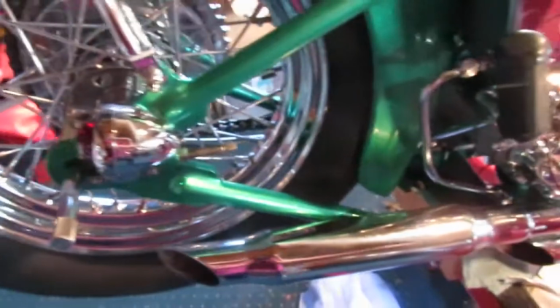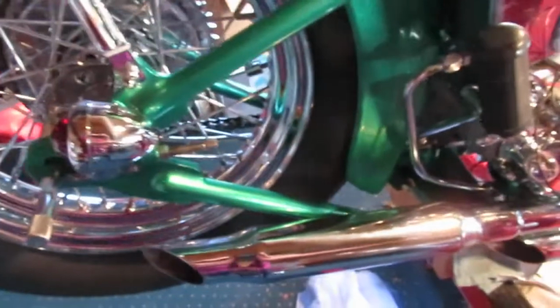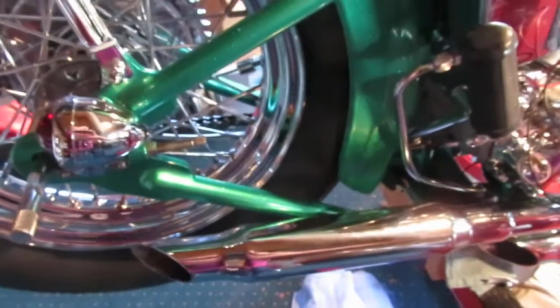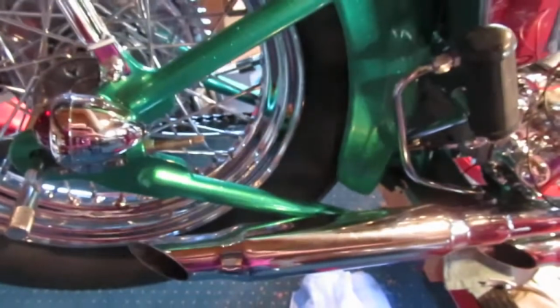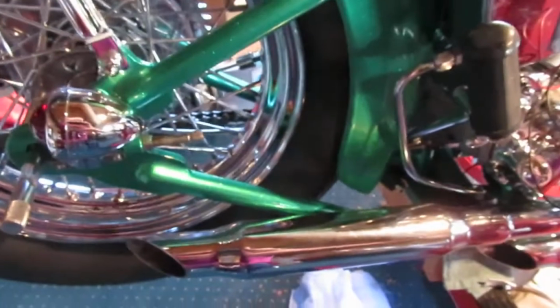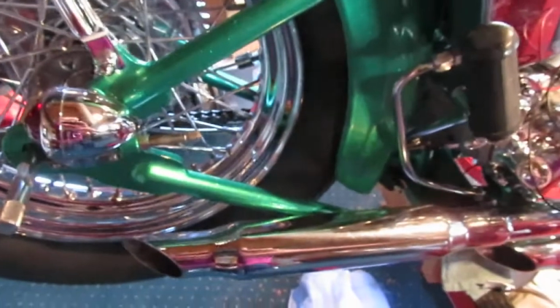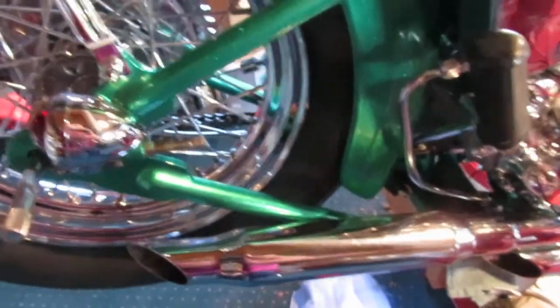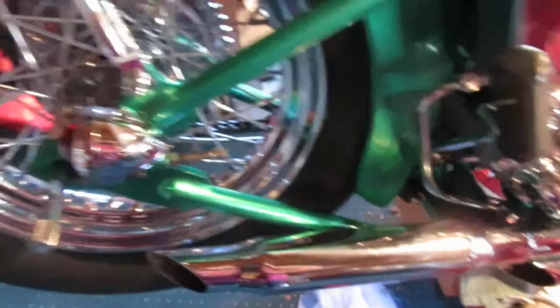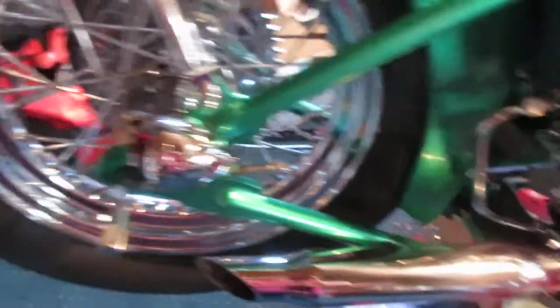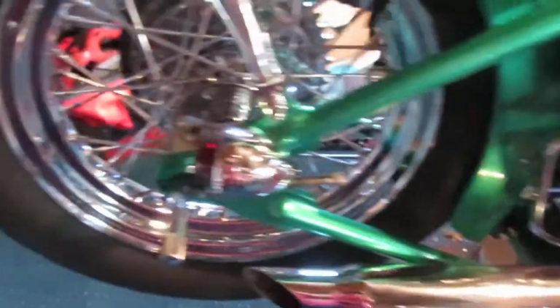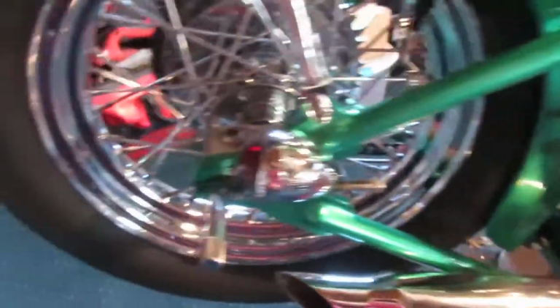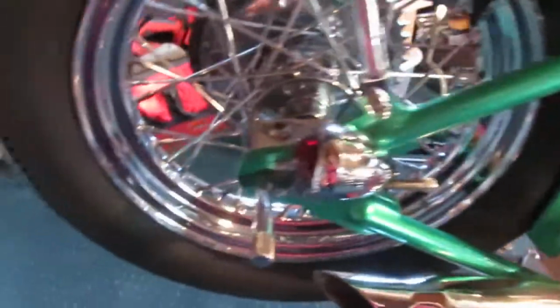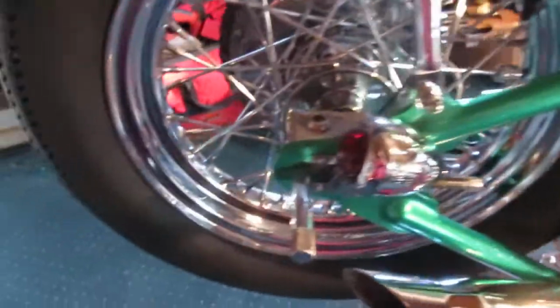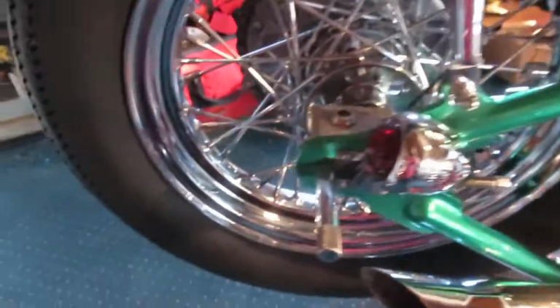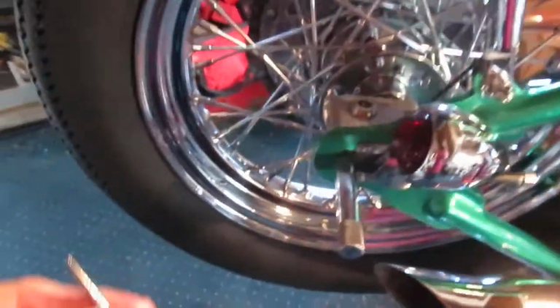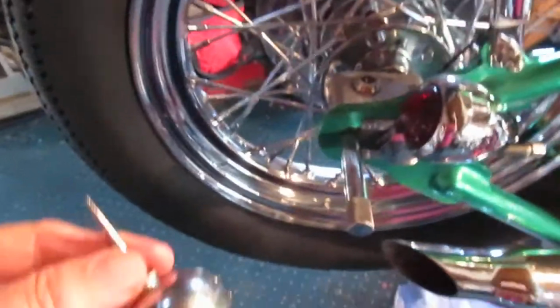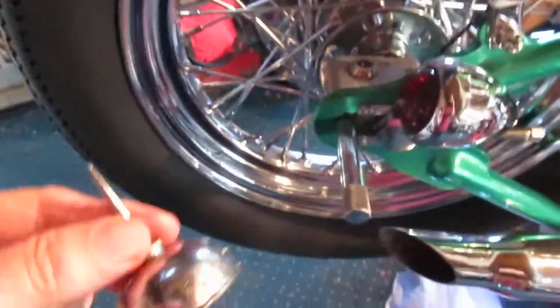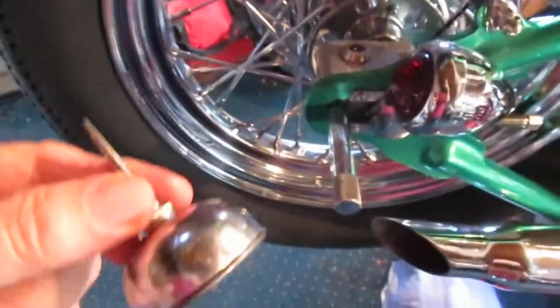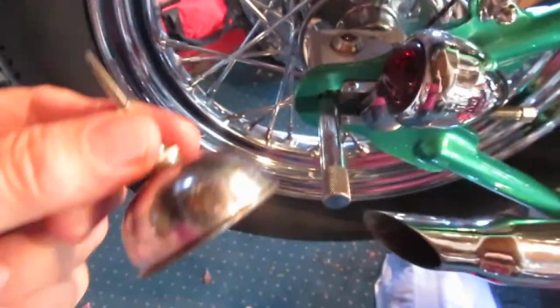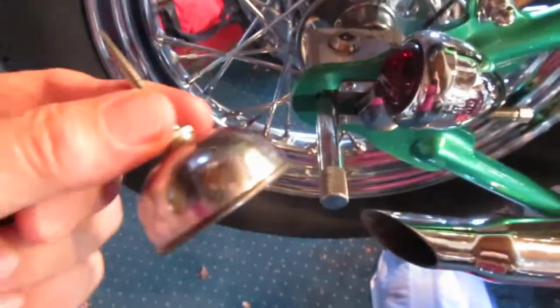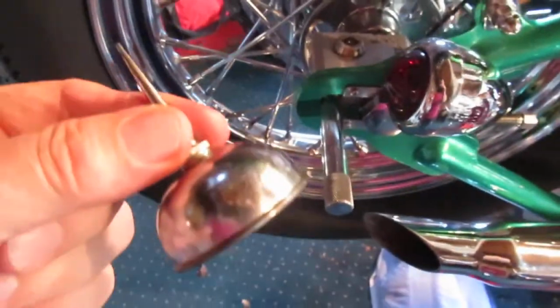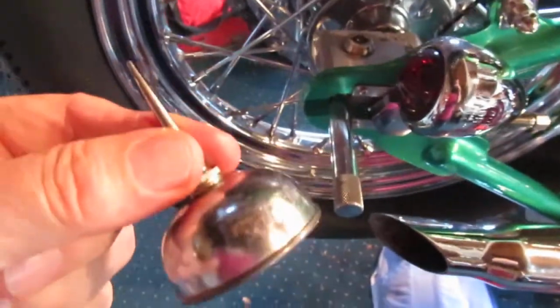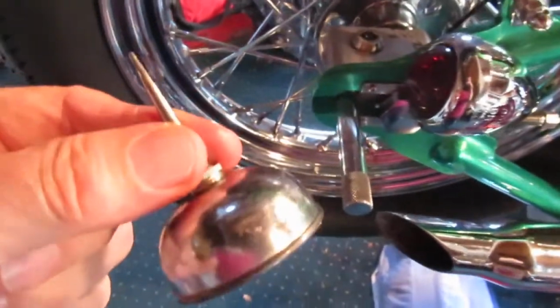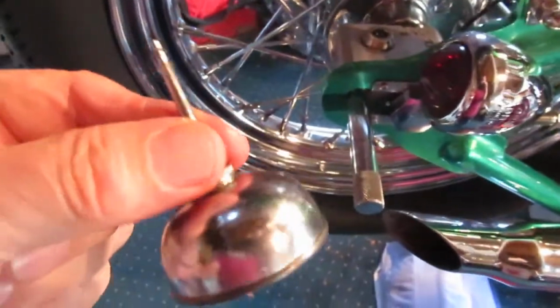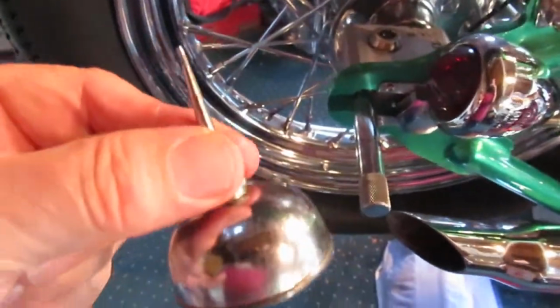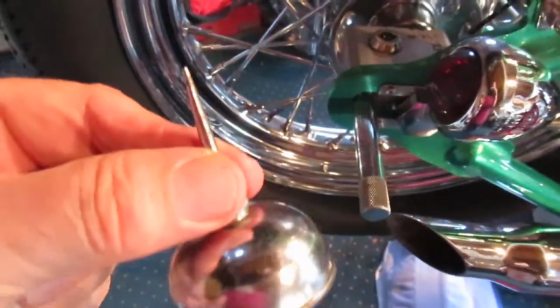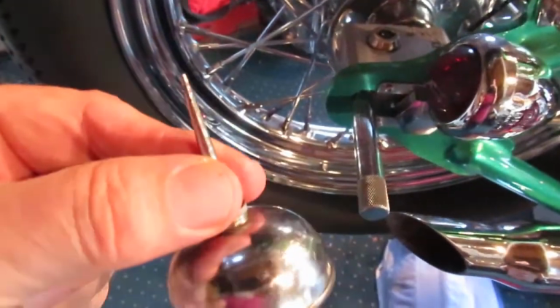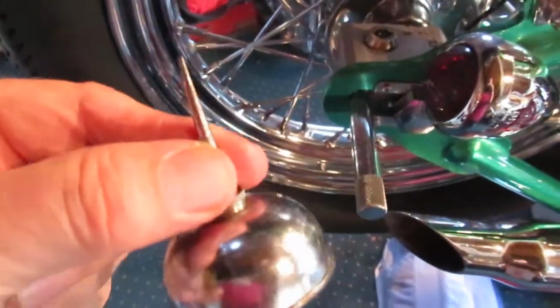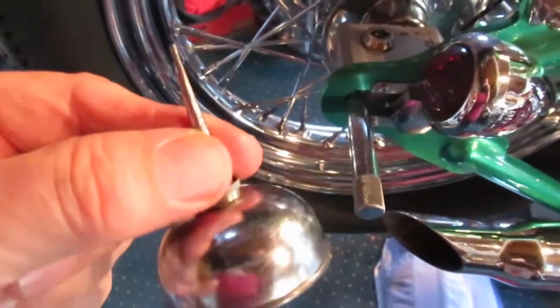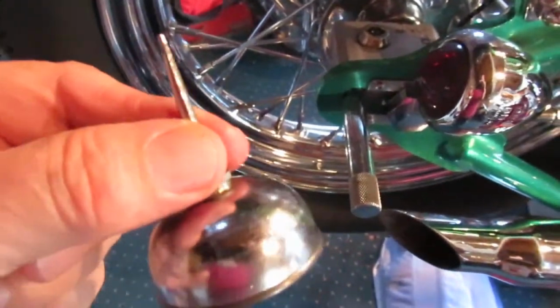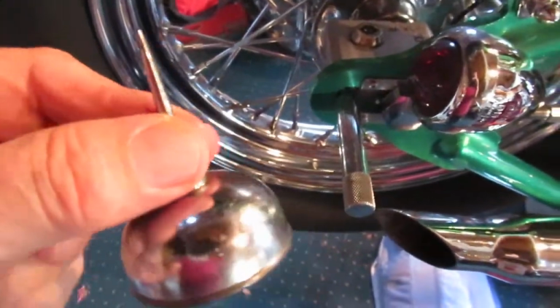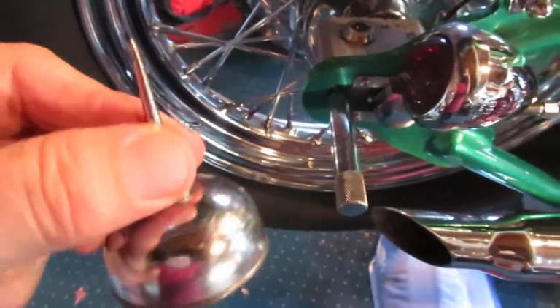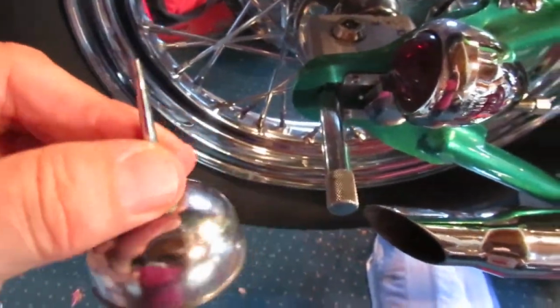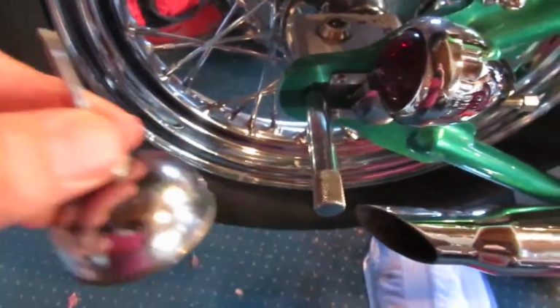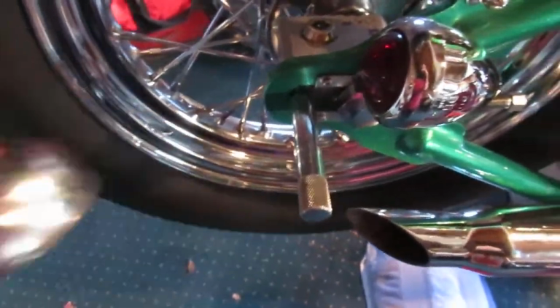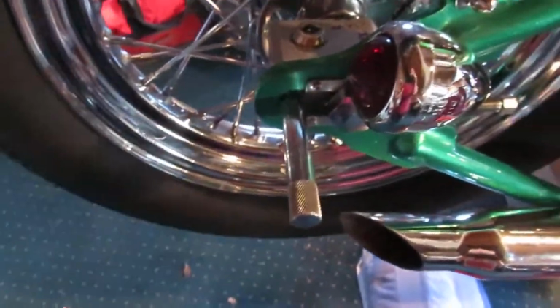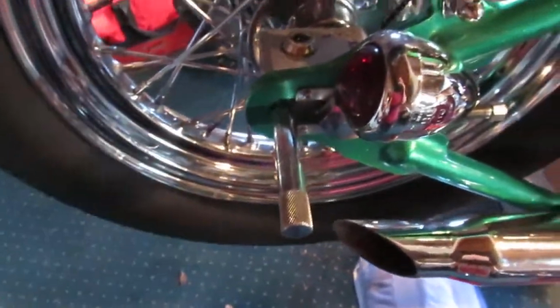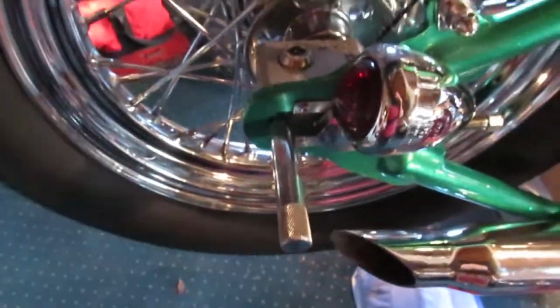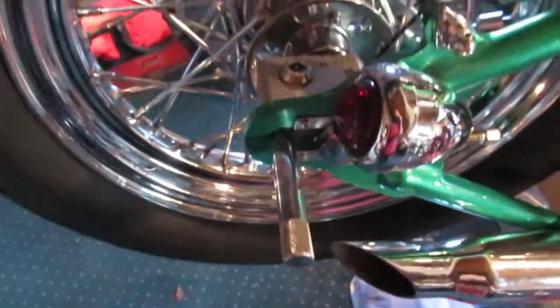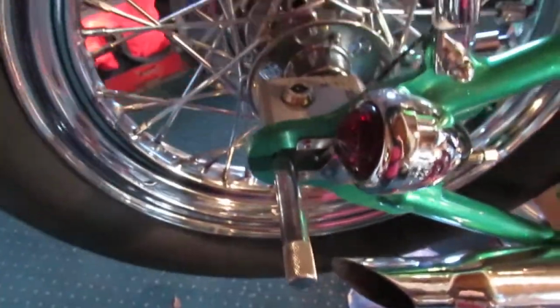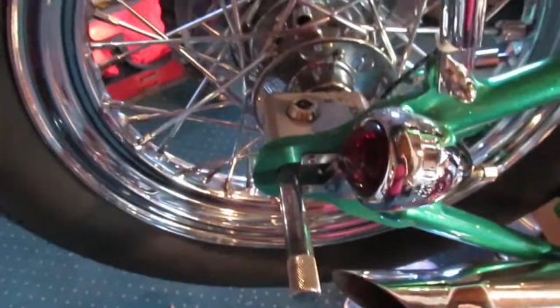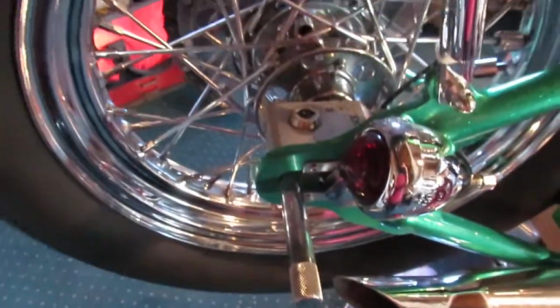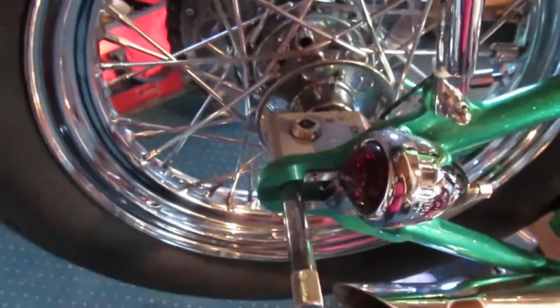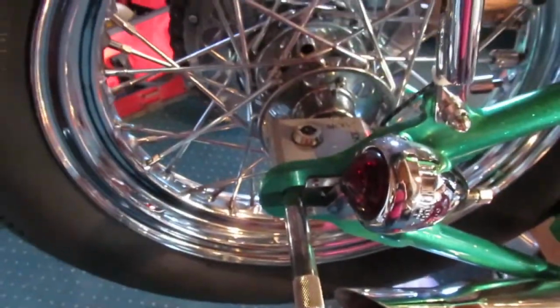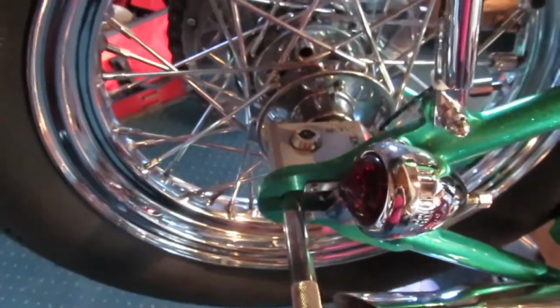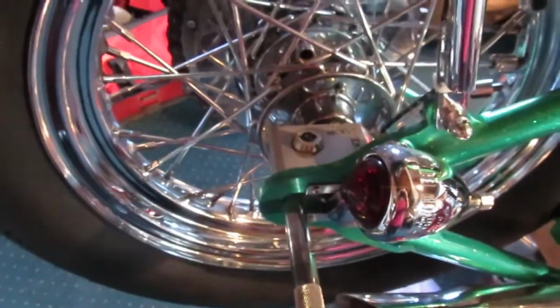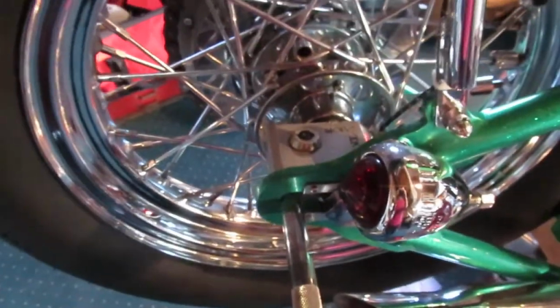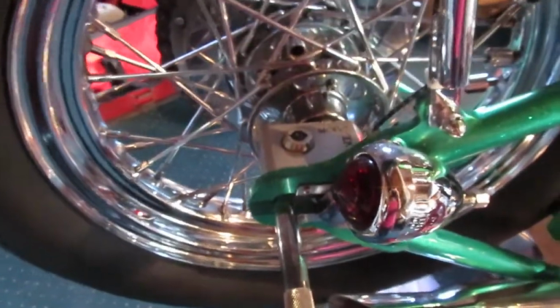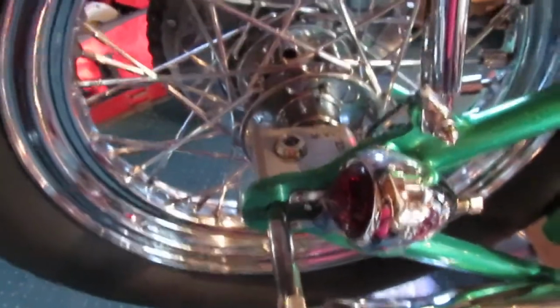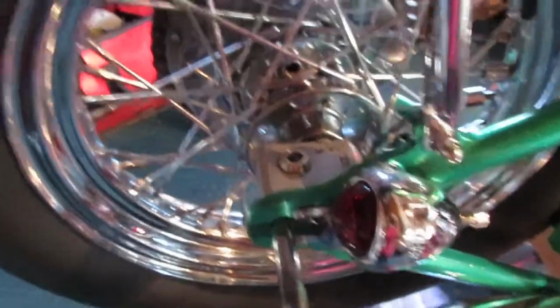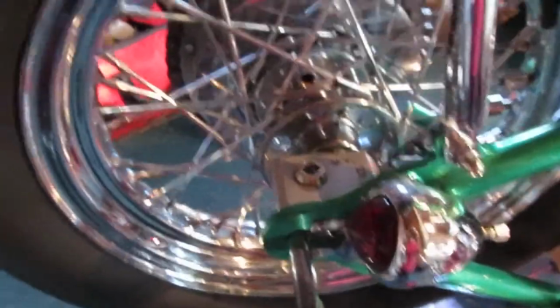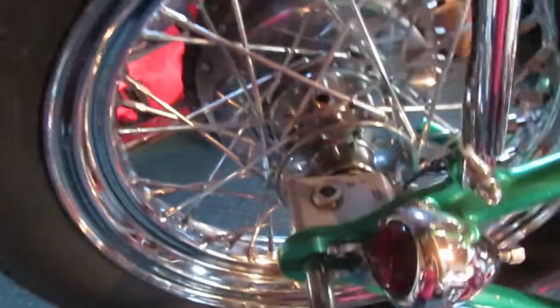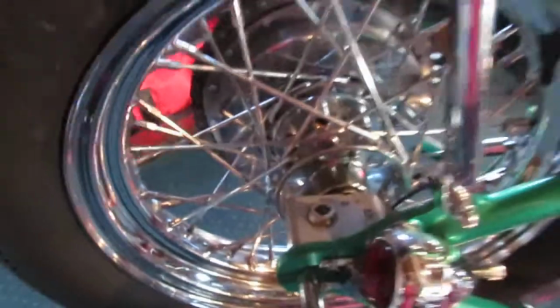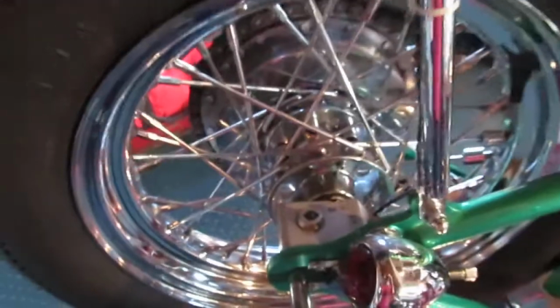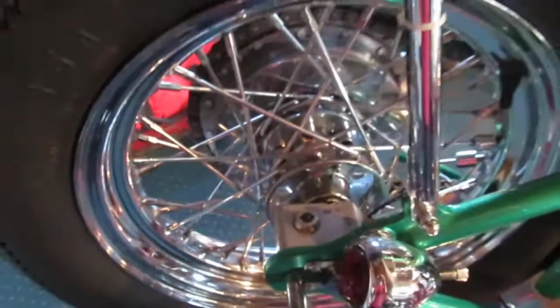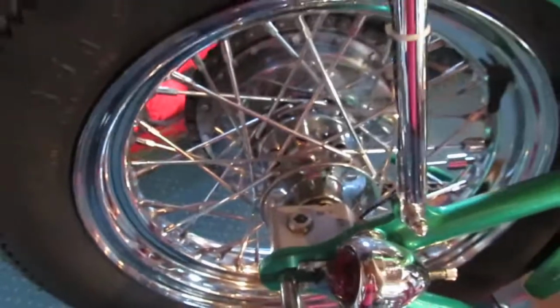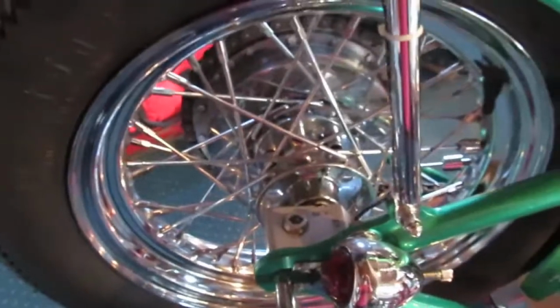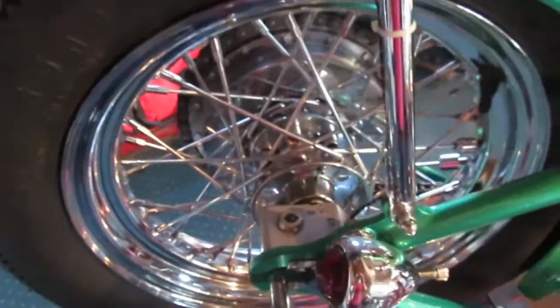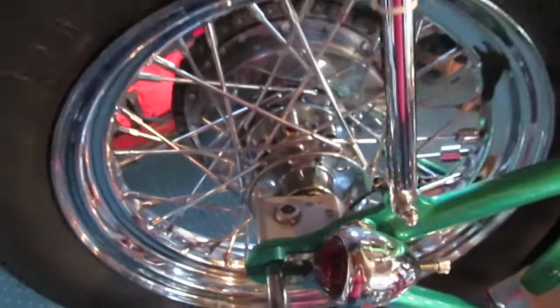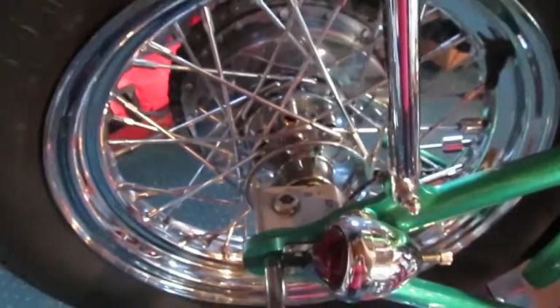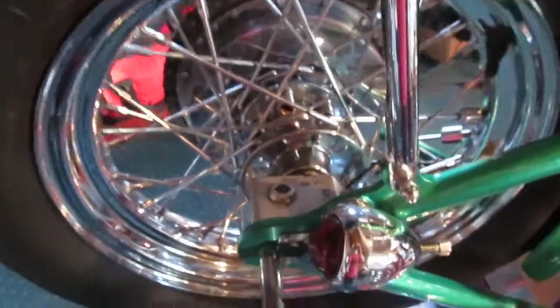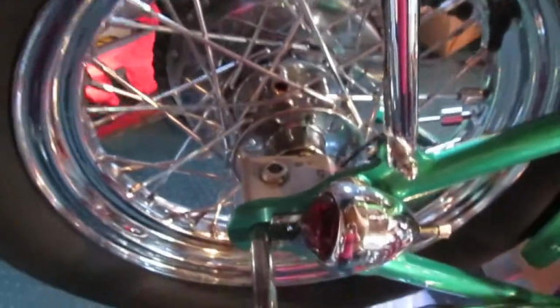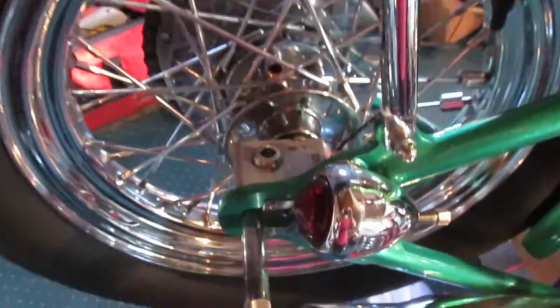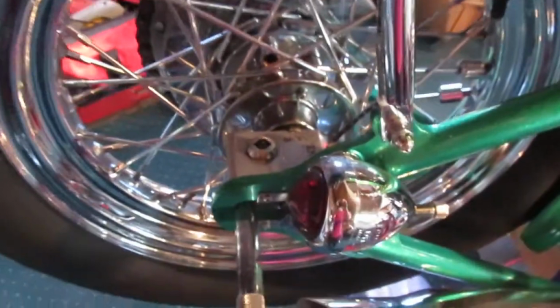This is my favorite oil can right here. It works real good for little tight spots. That's enough for the day.